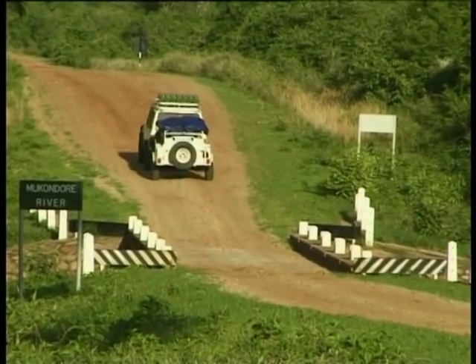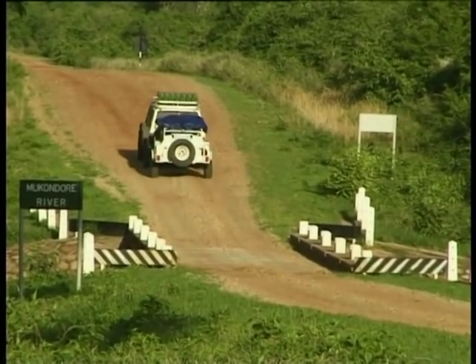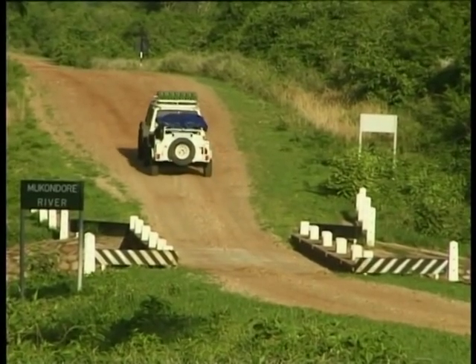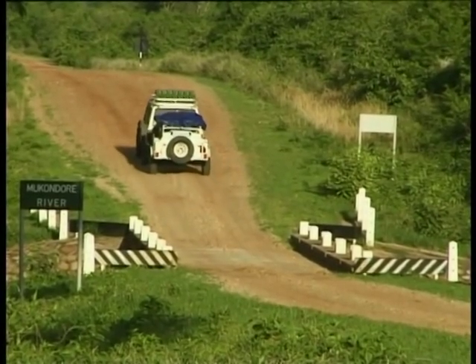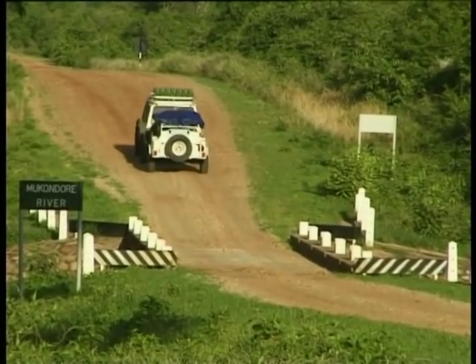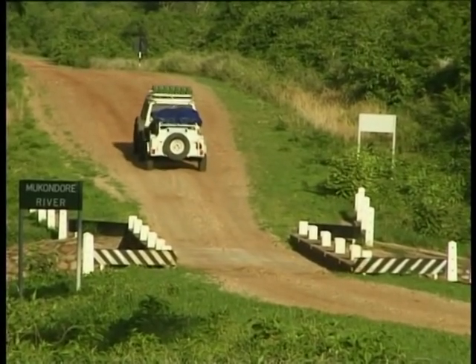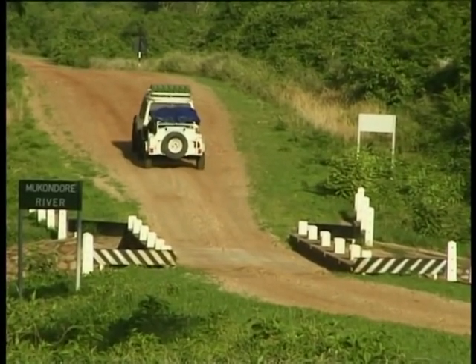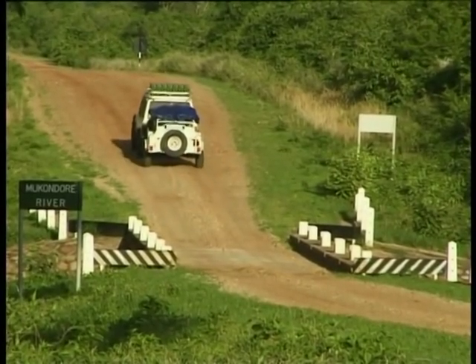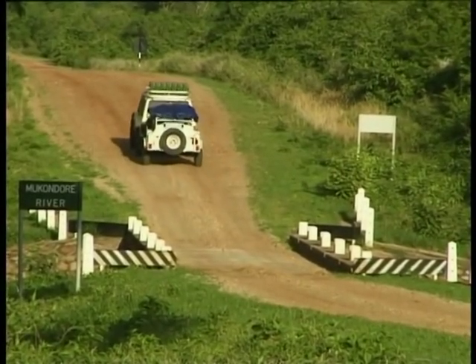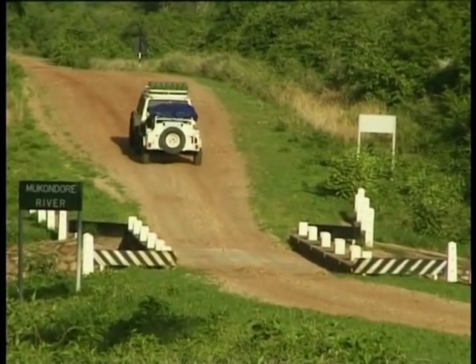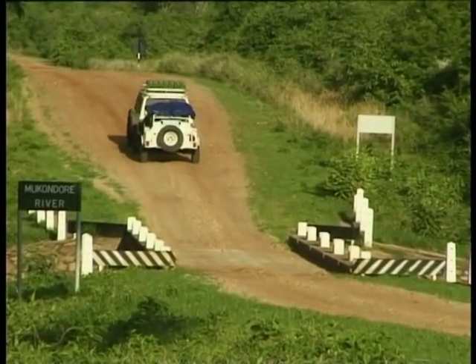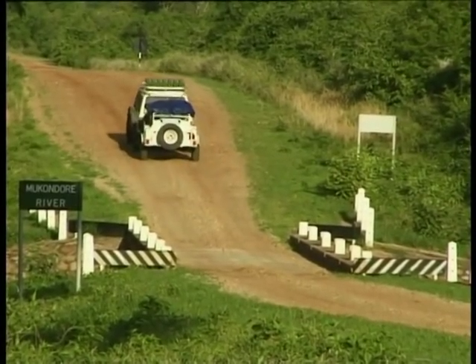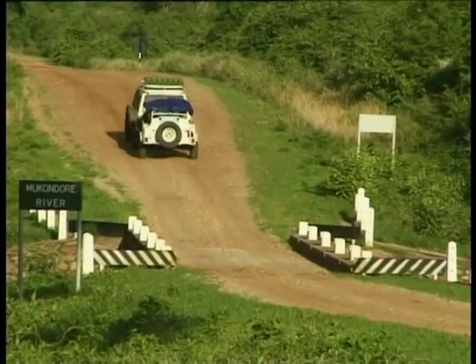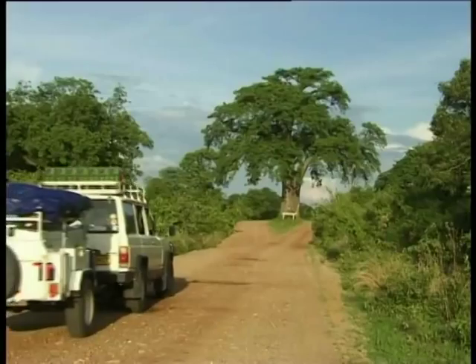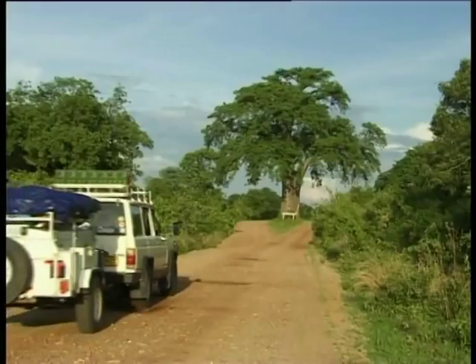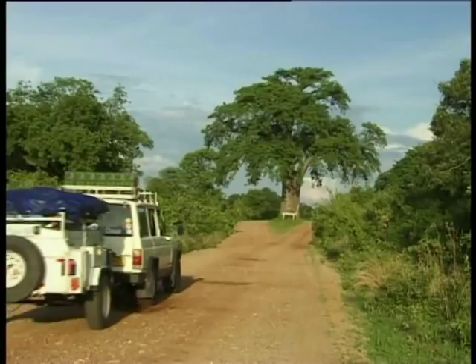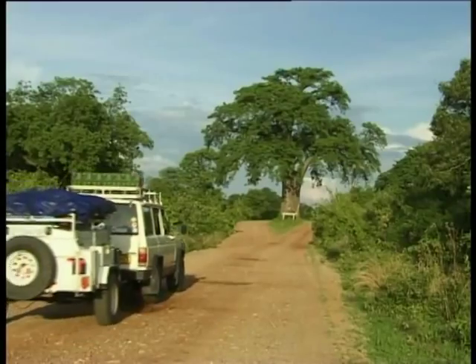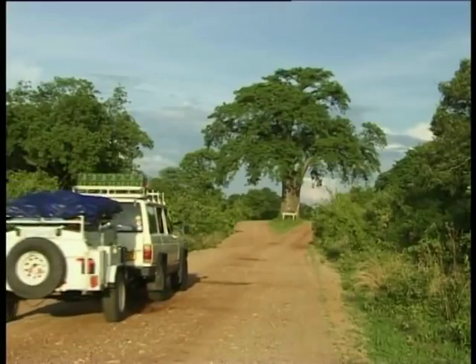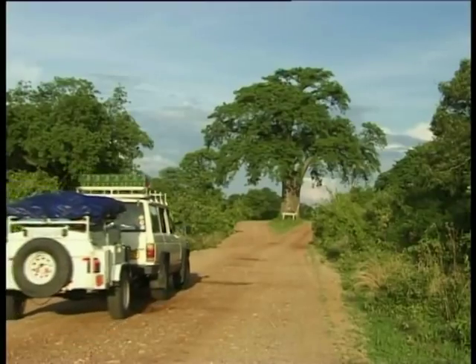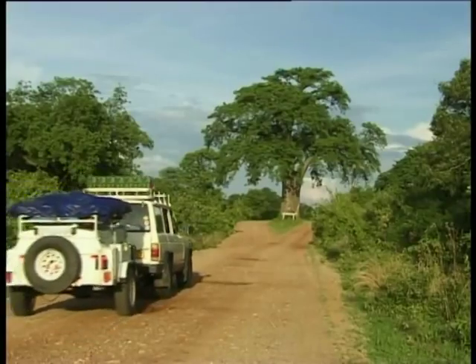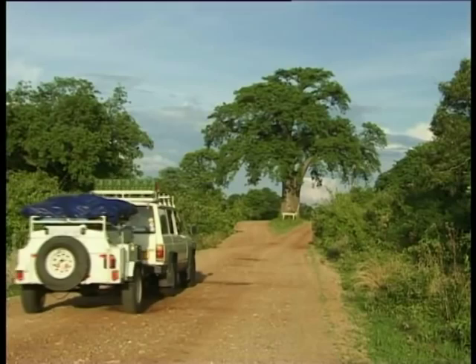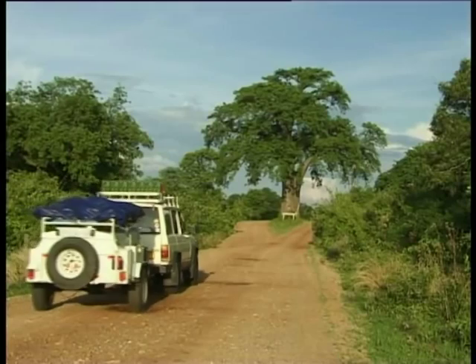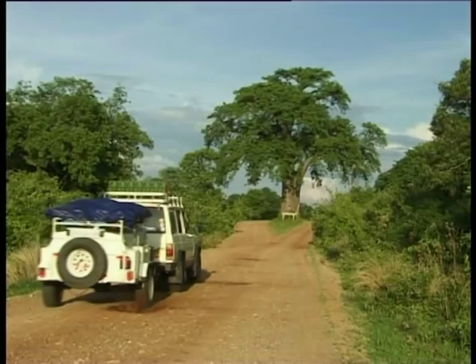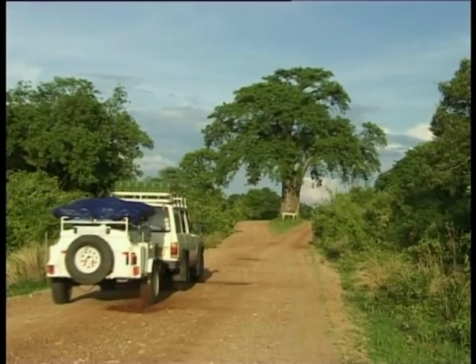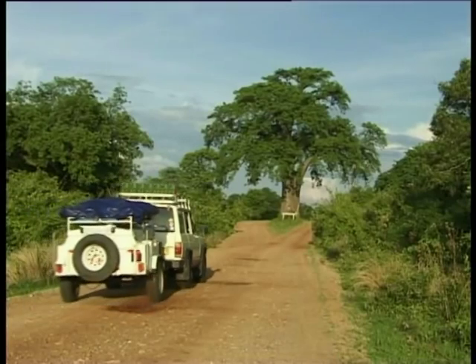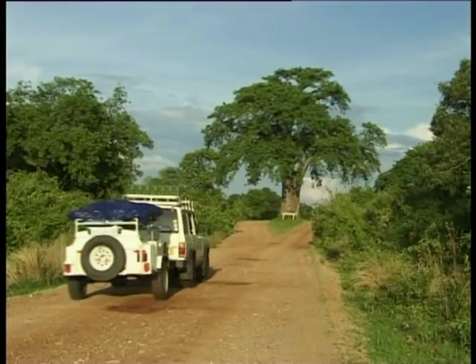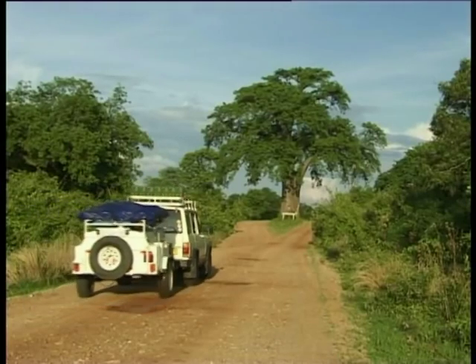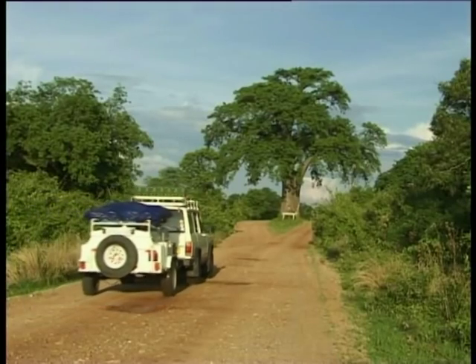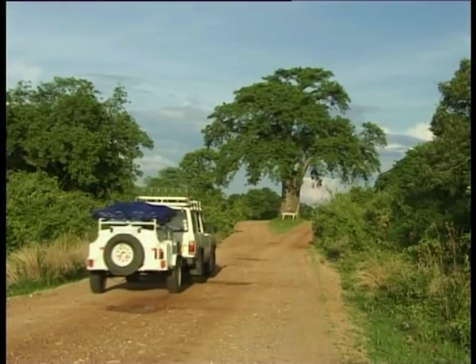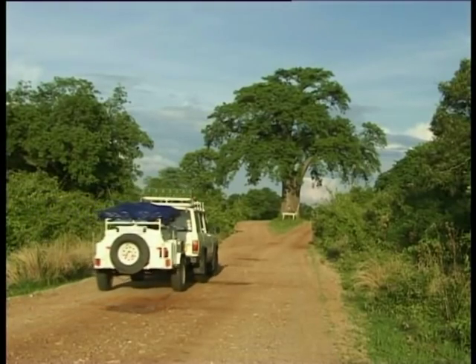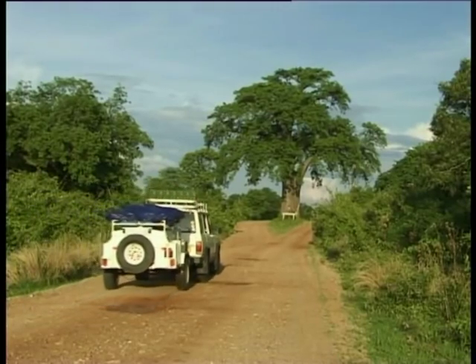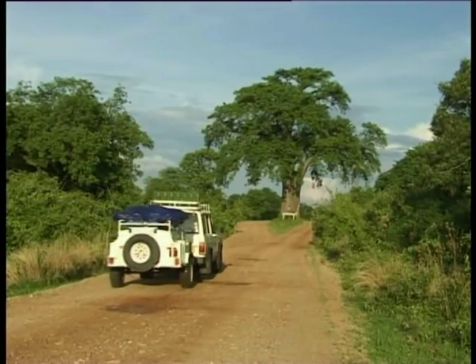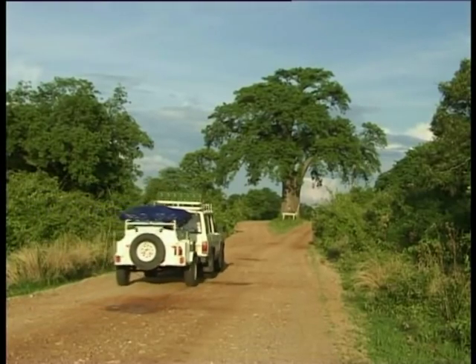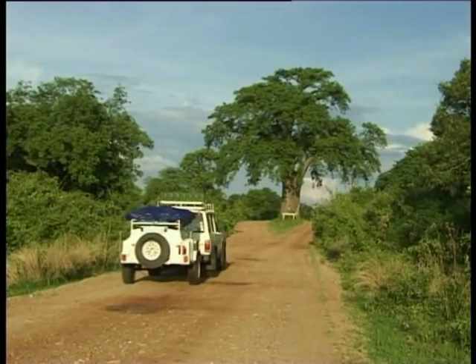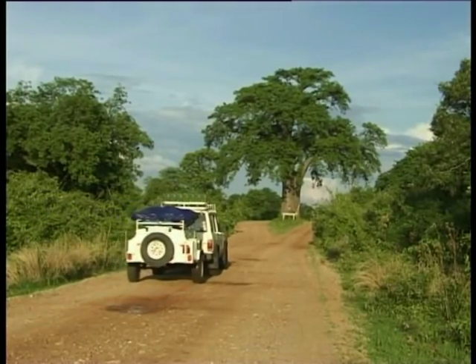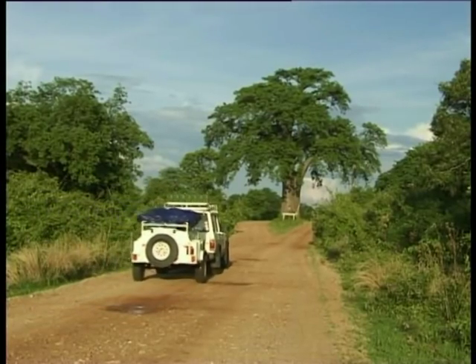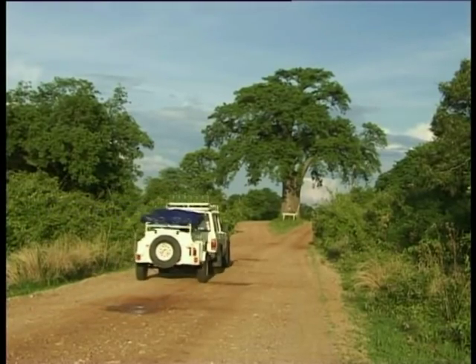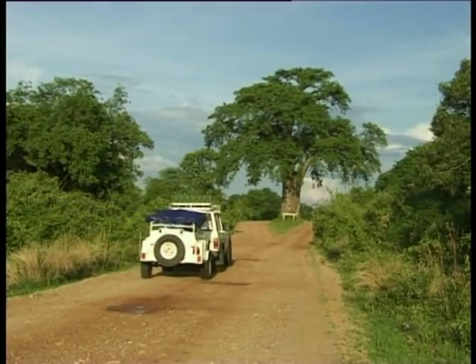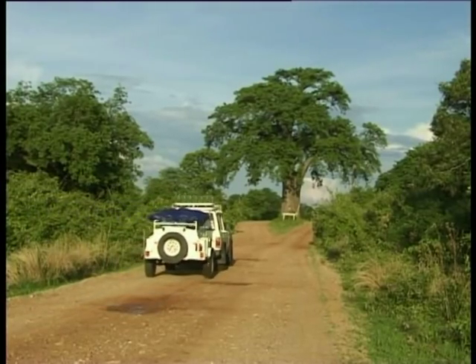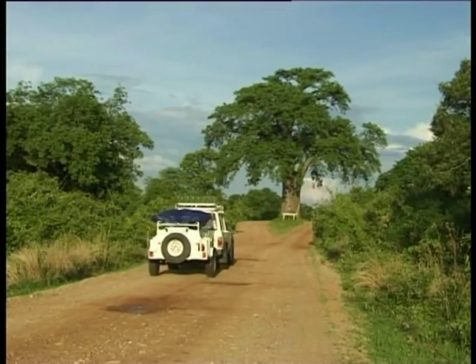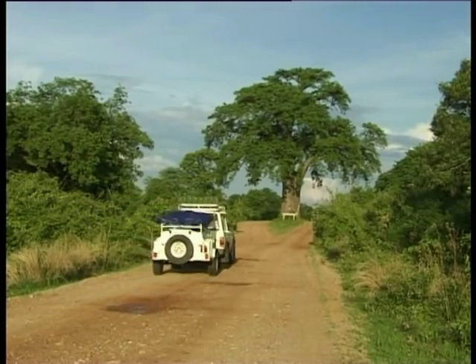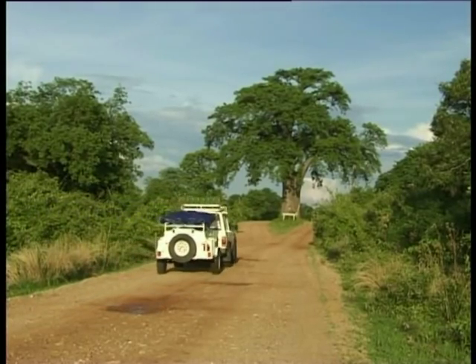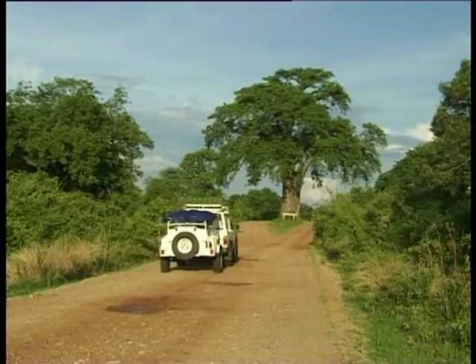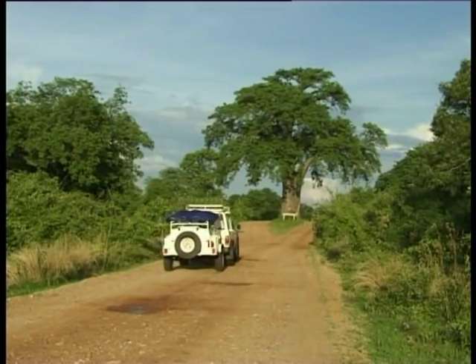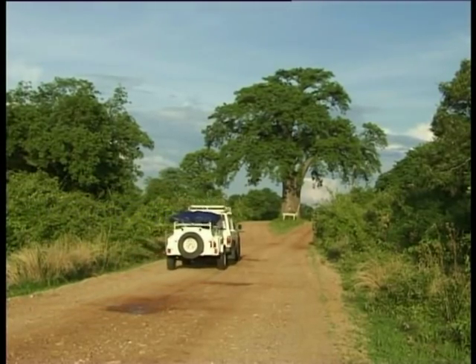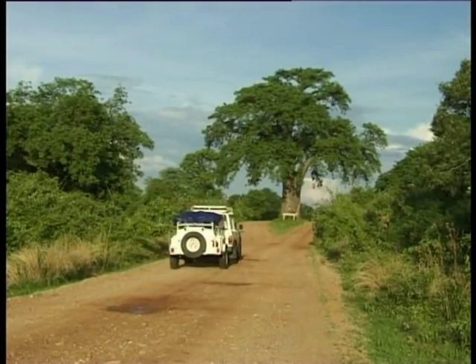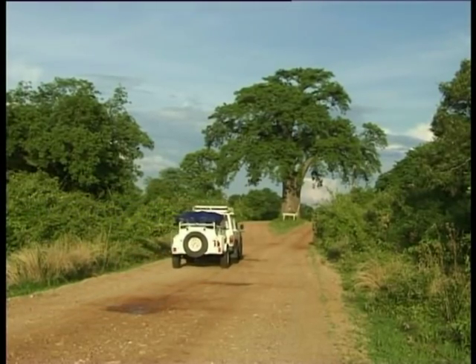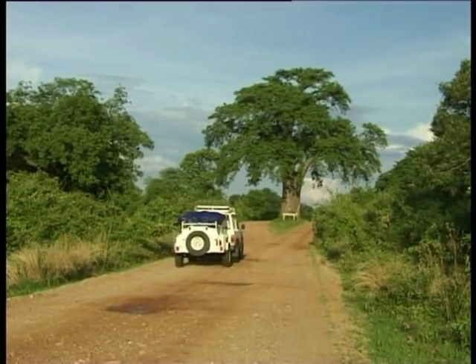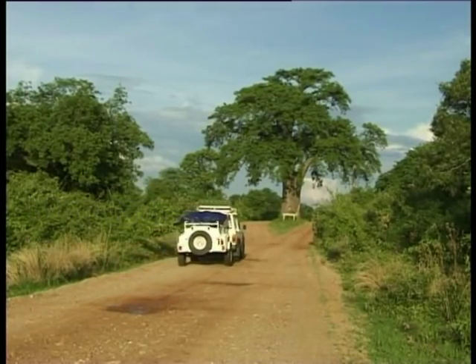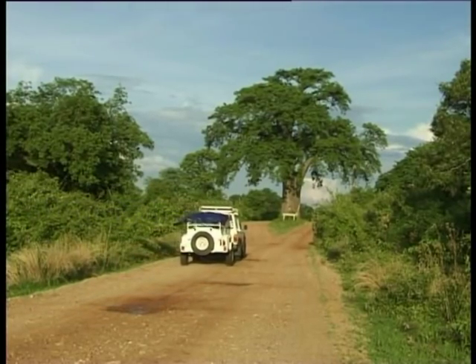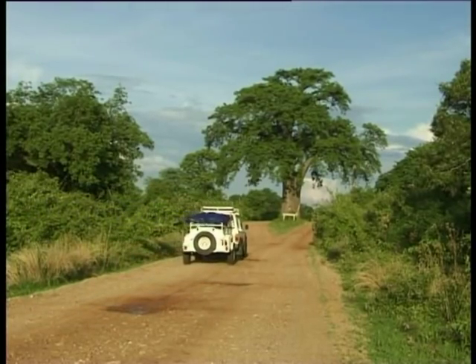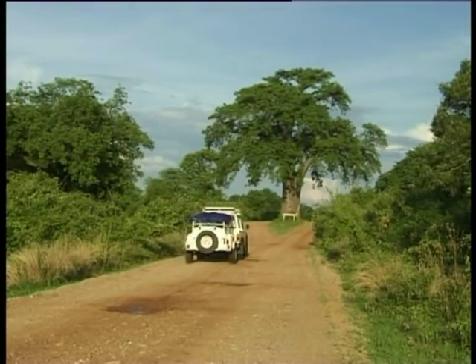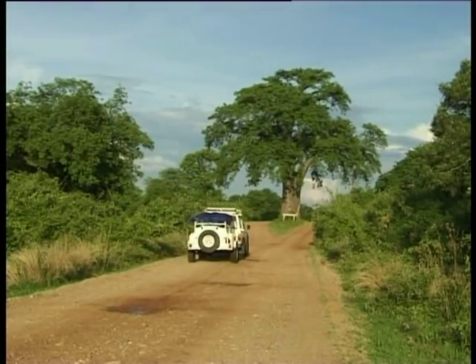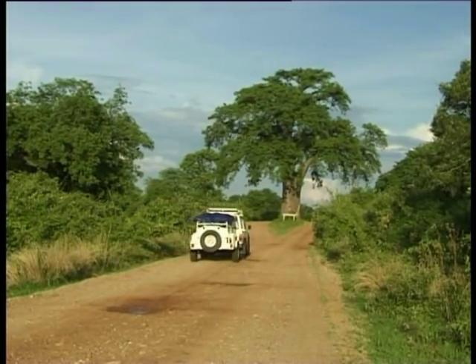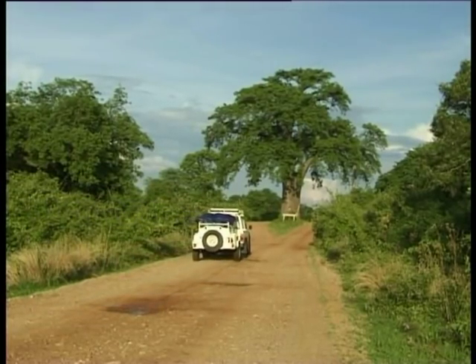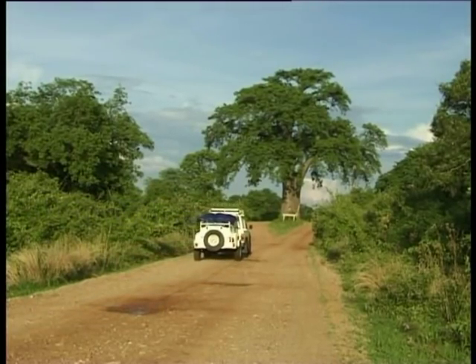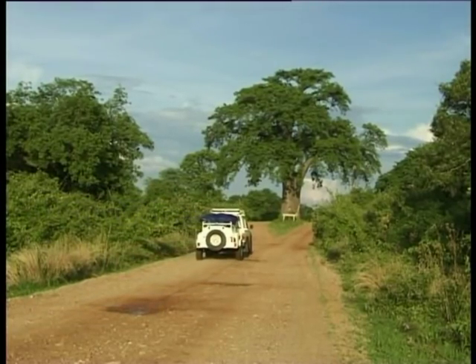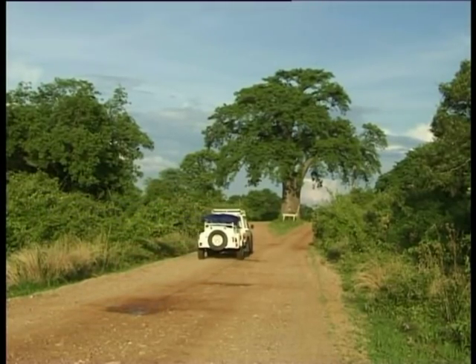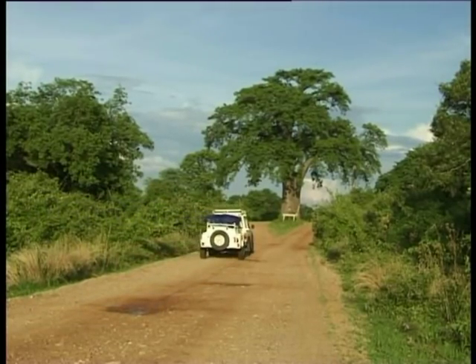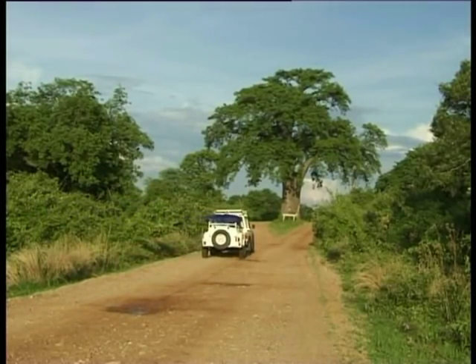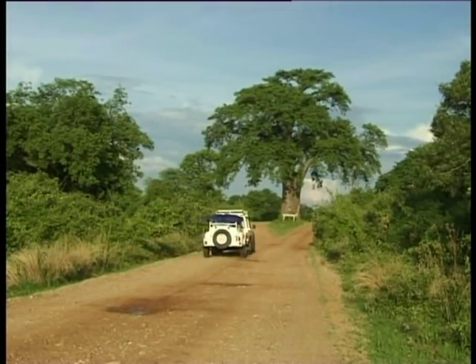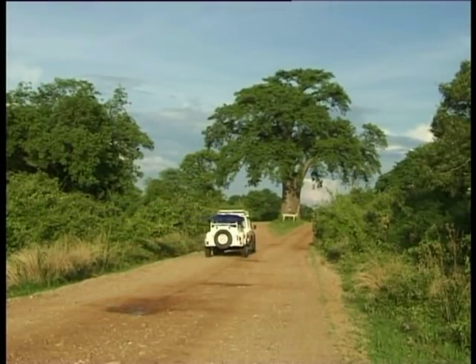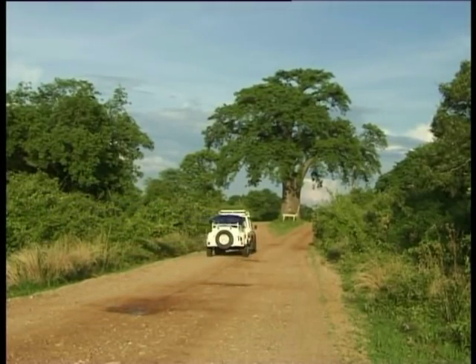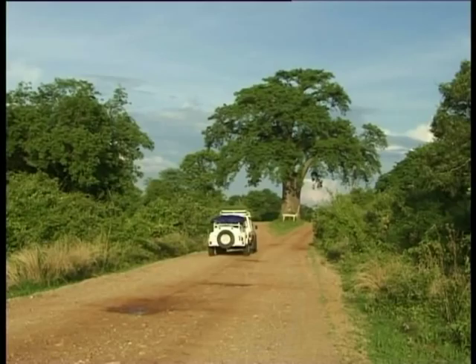Most vehicles can negotiate the roads in the park, but care should be taken especially at the sandy river crossings.